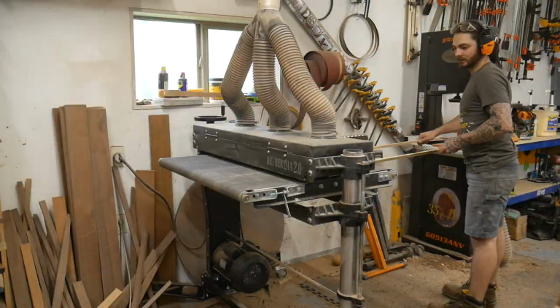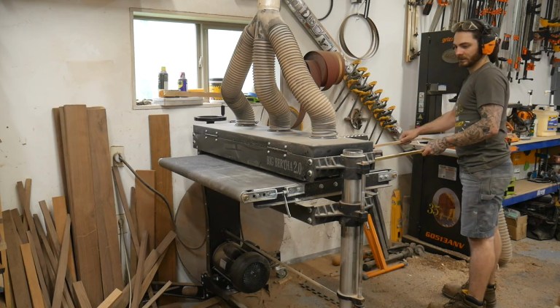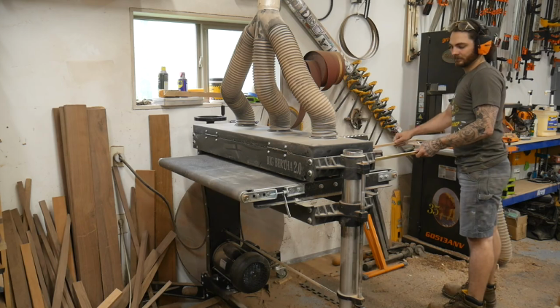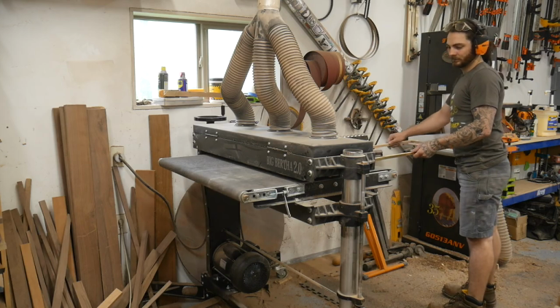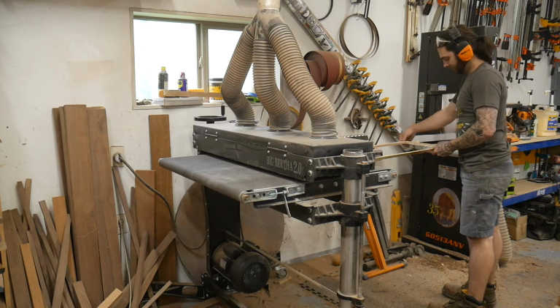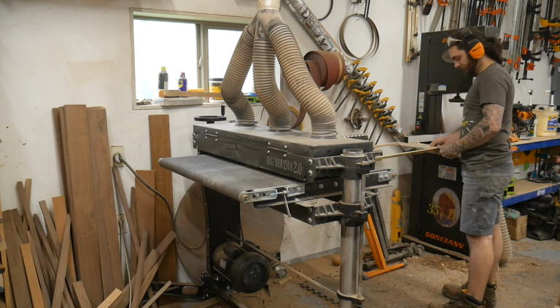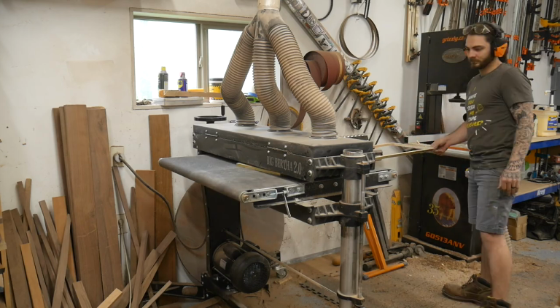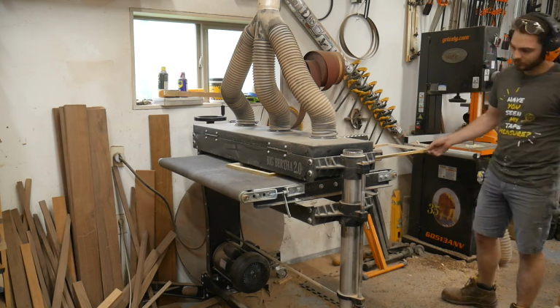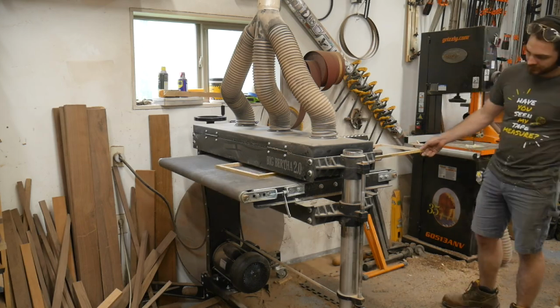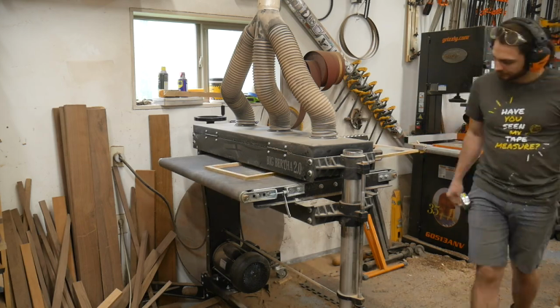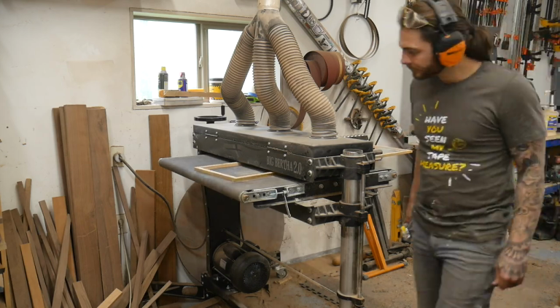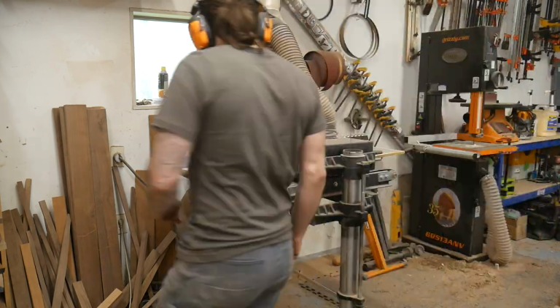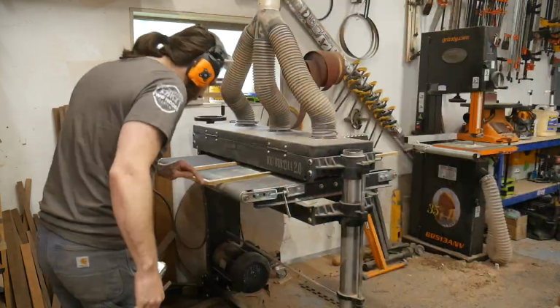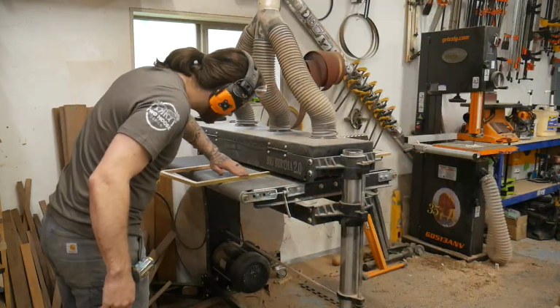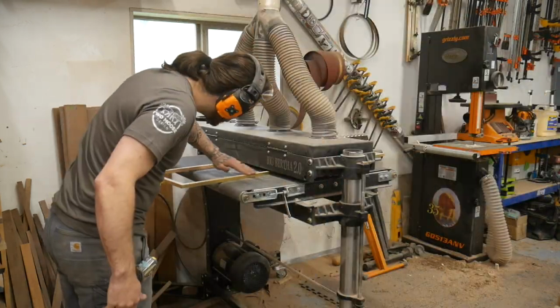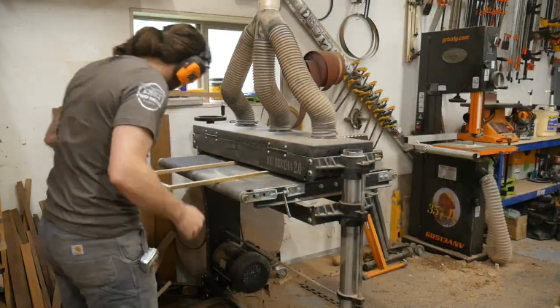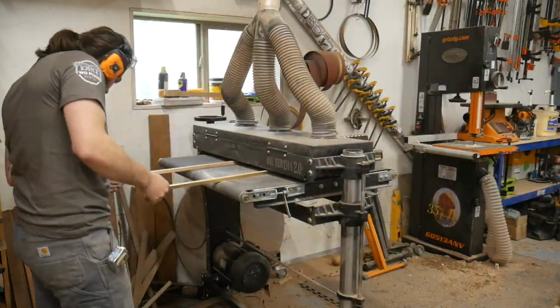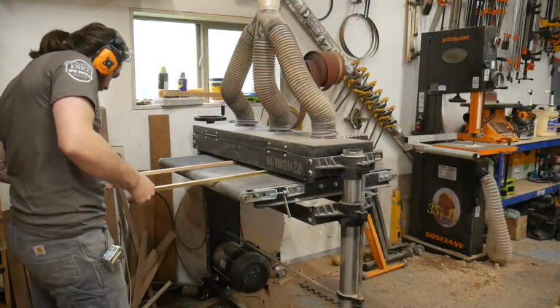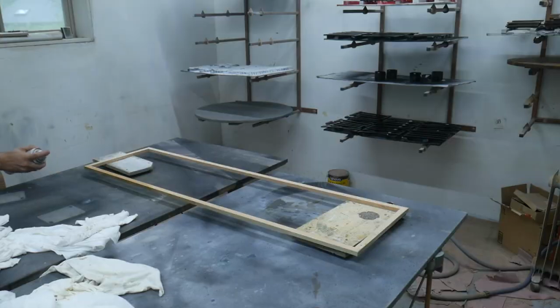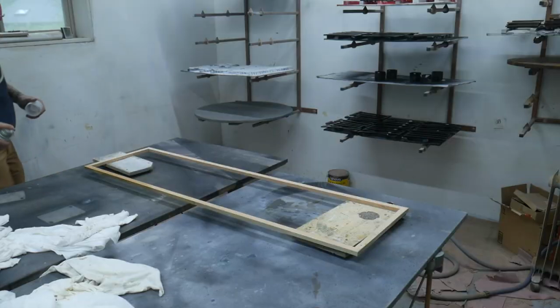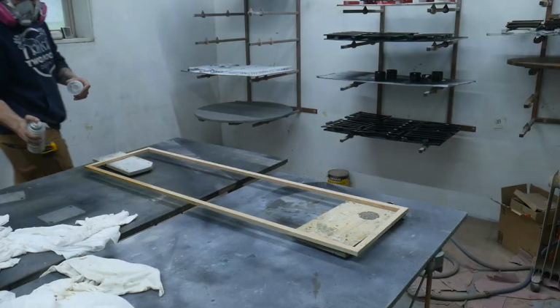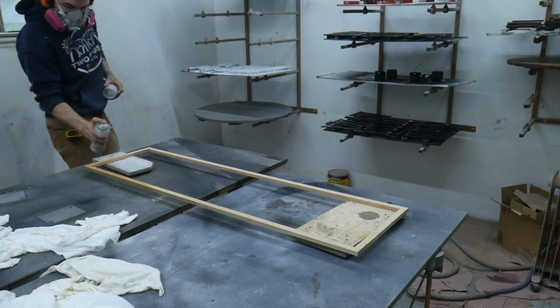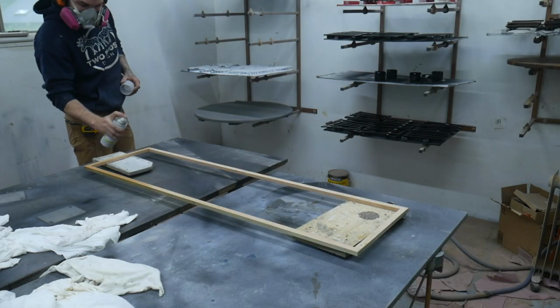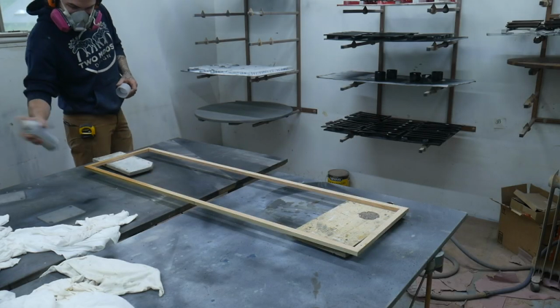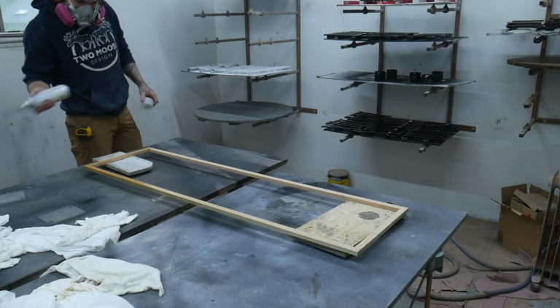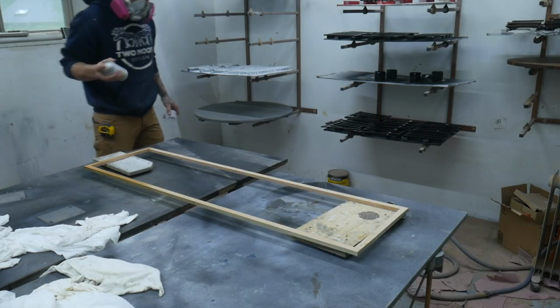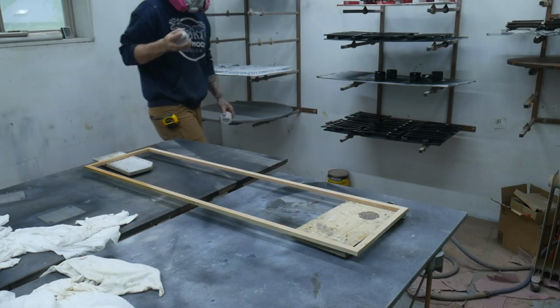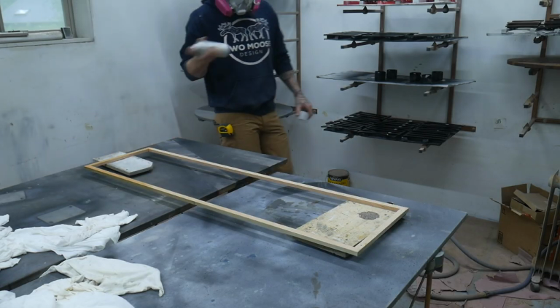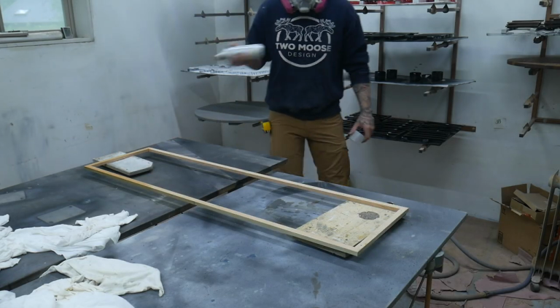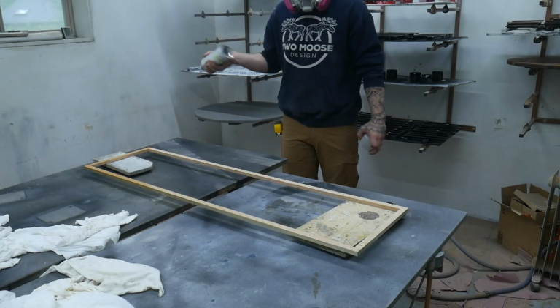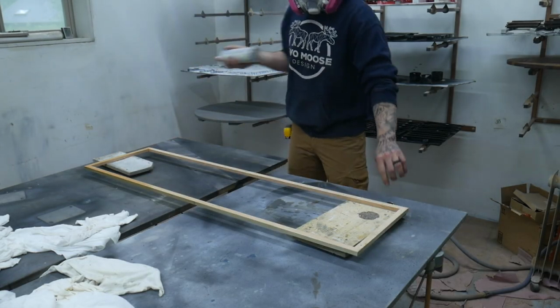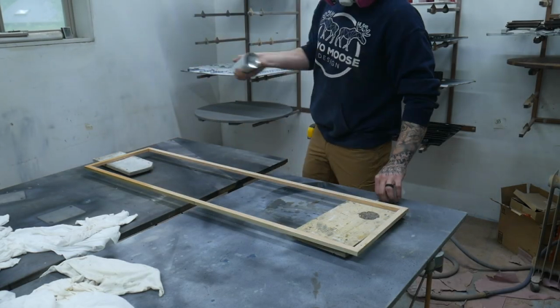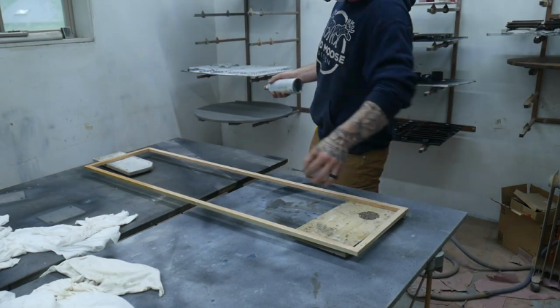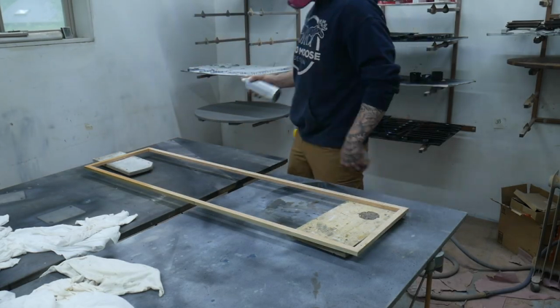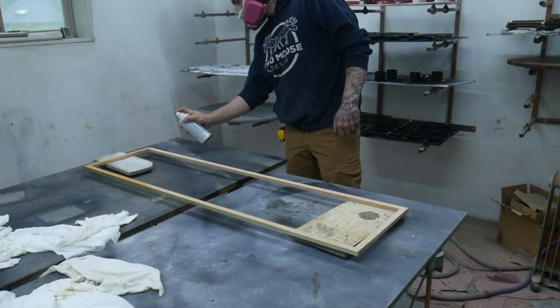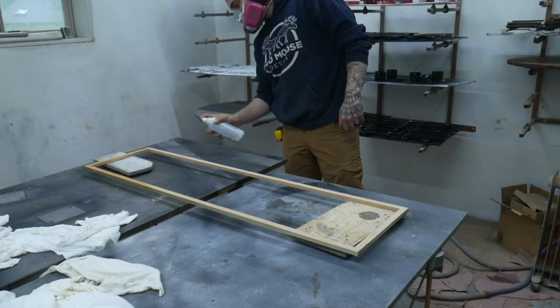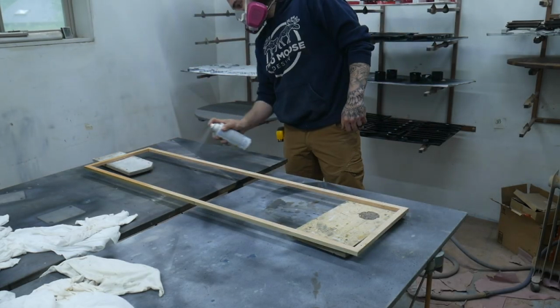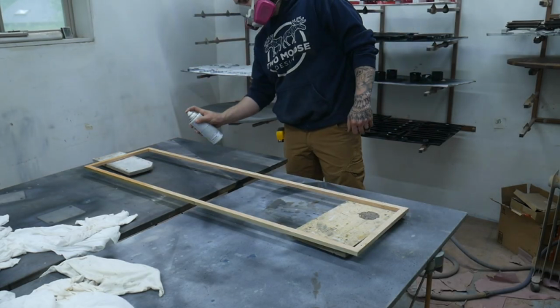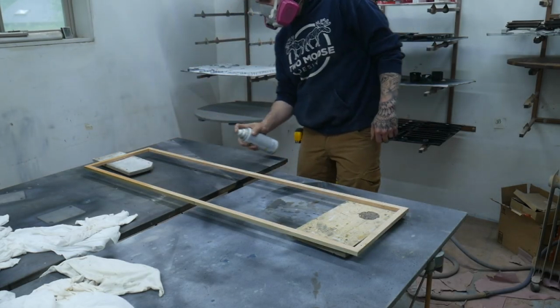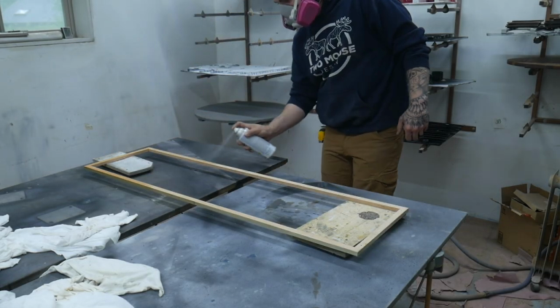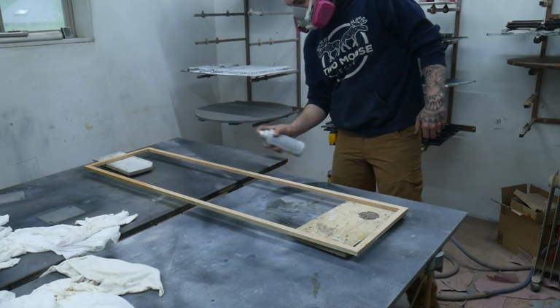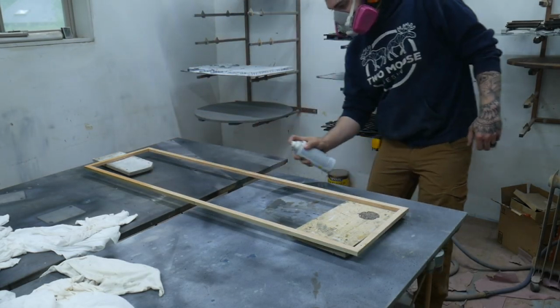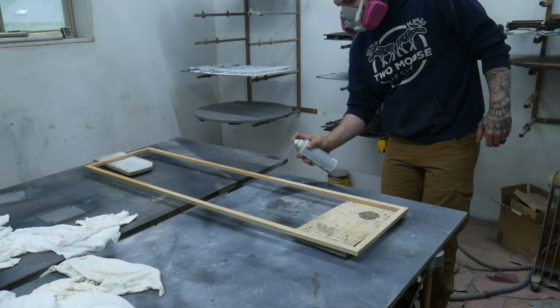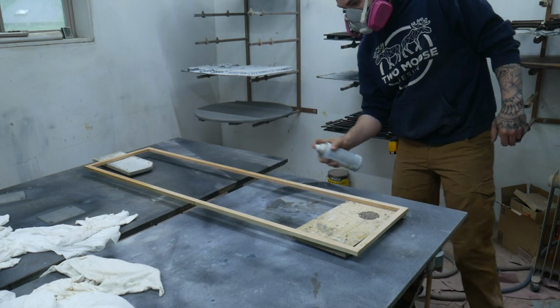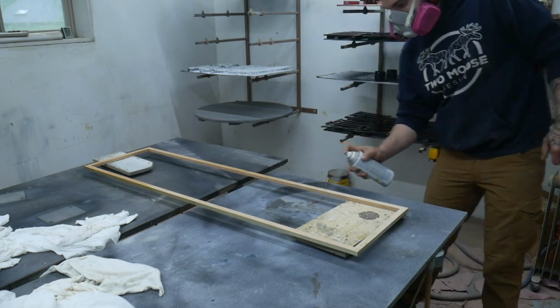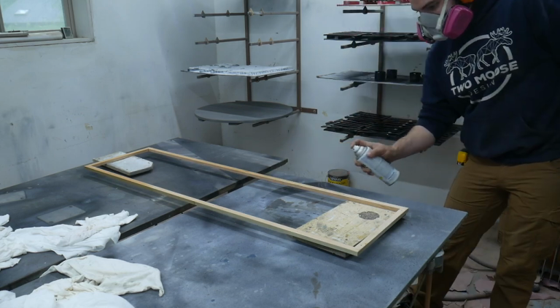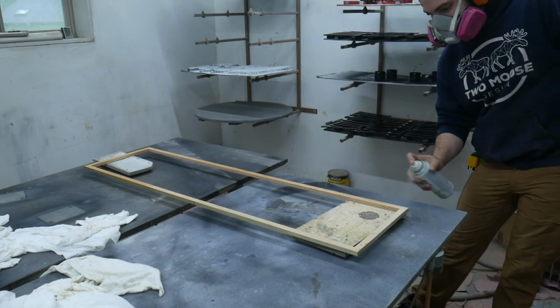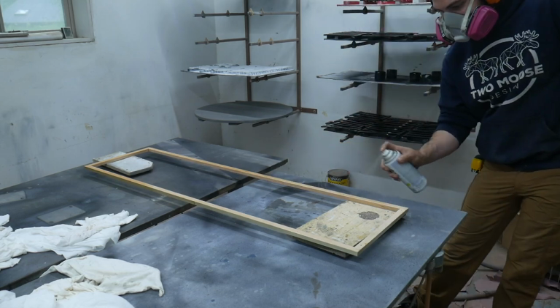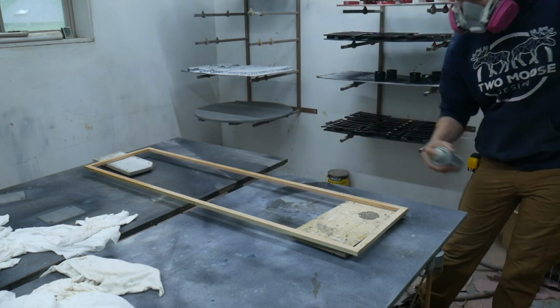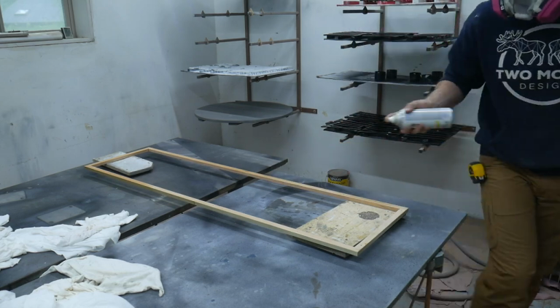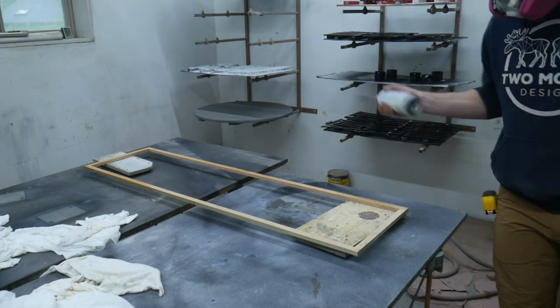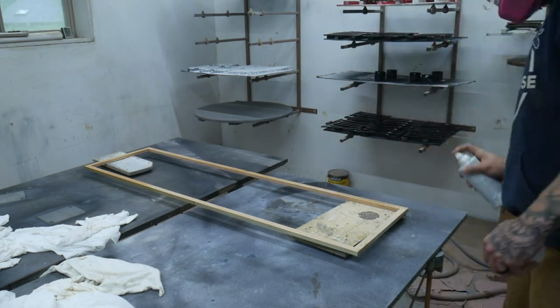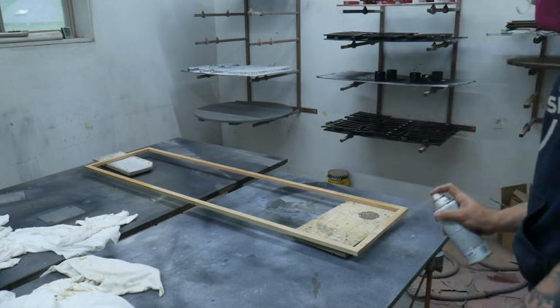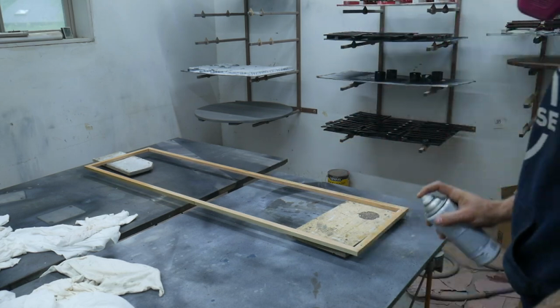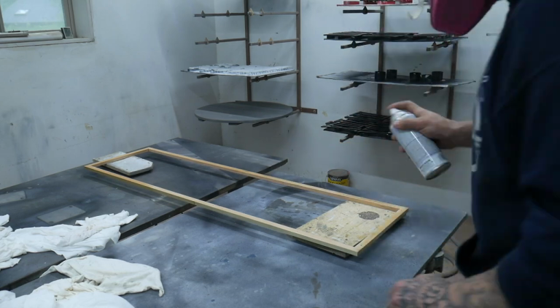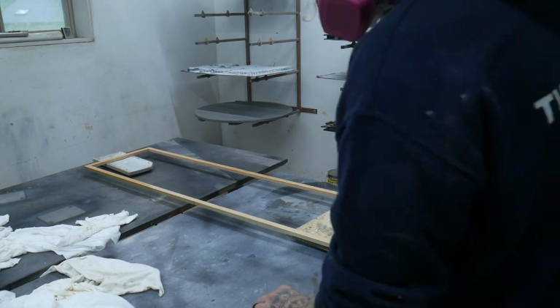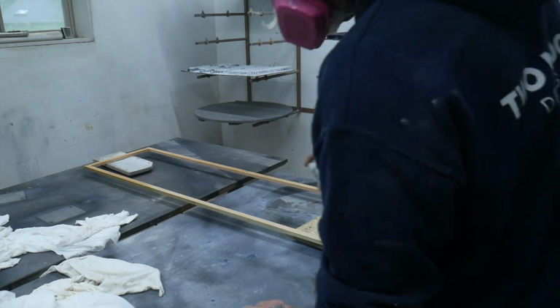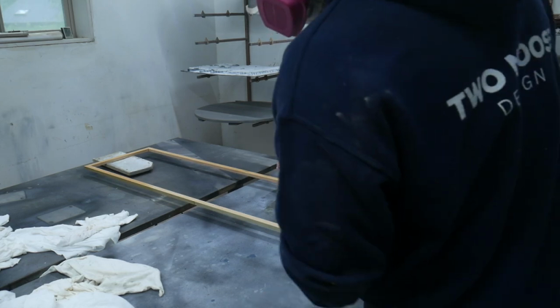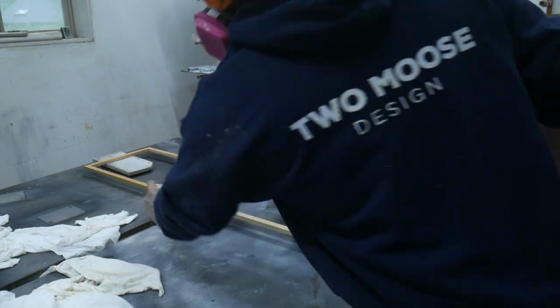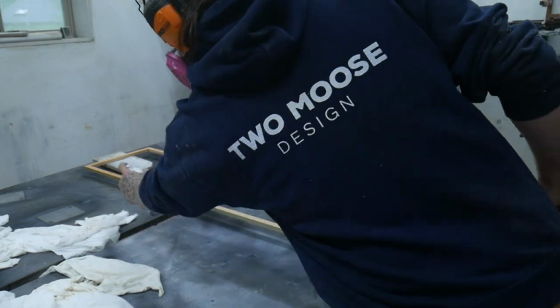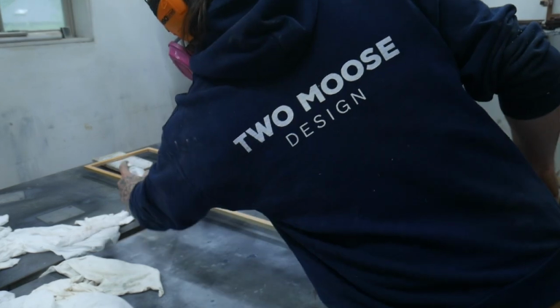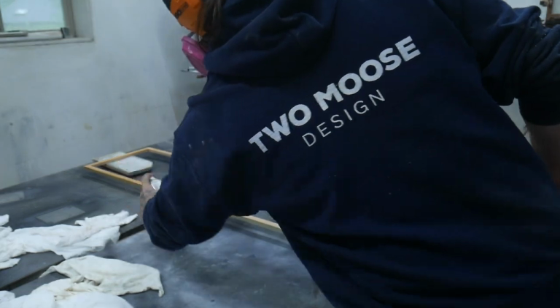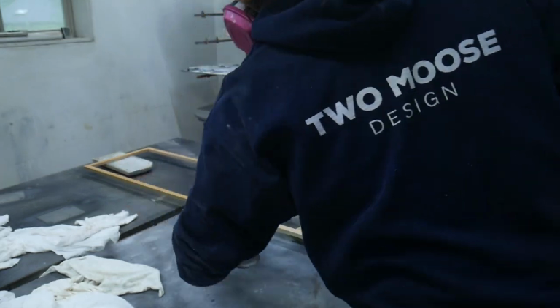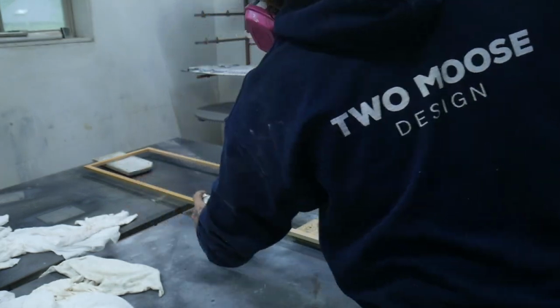To finish it off I just used a clear coat — about two coats — just to hopefully prevent it from tarnishing and keep it a little more shiny longer.